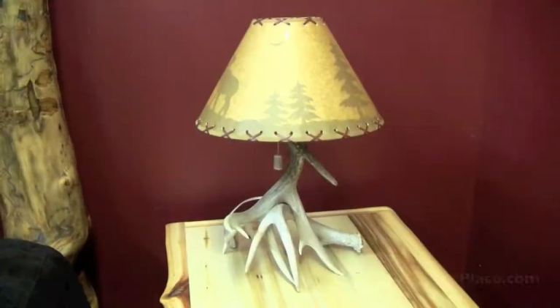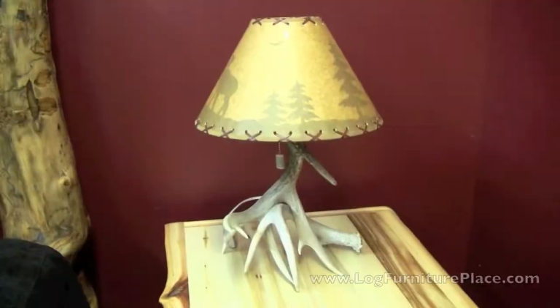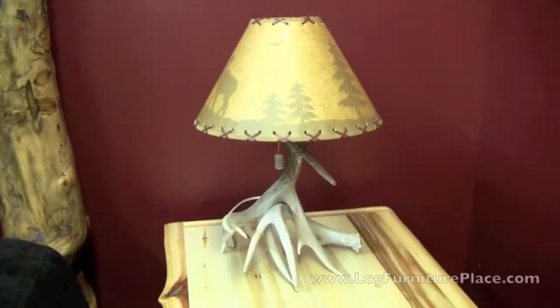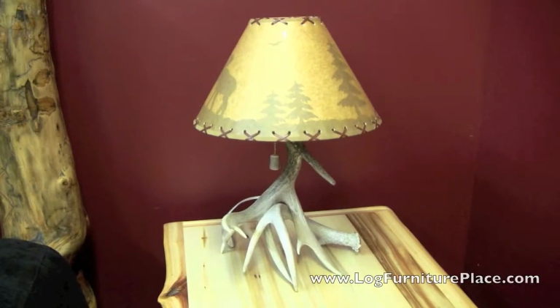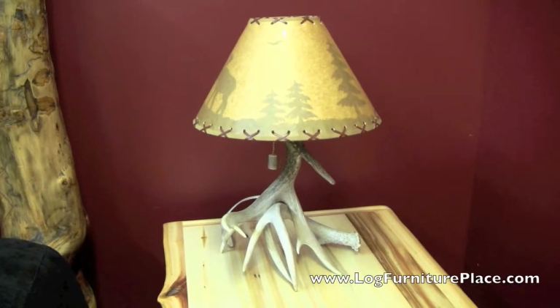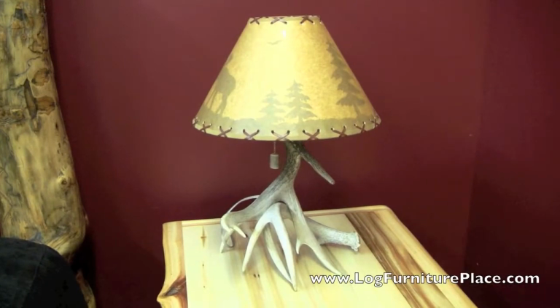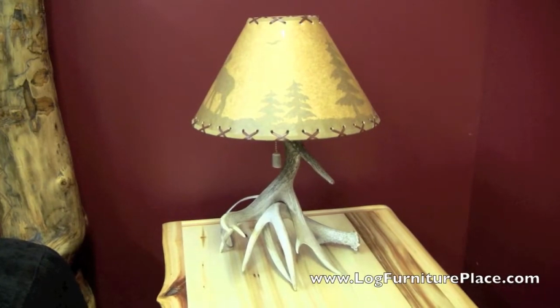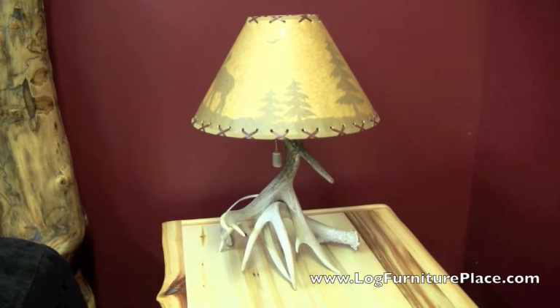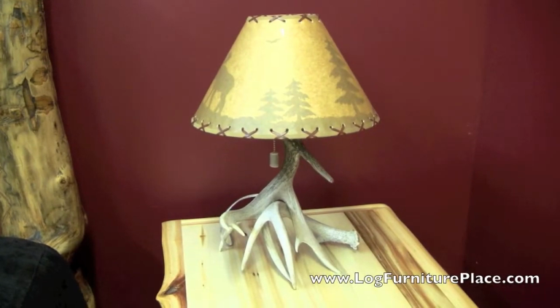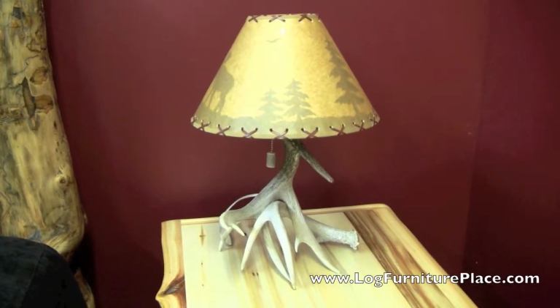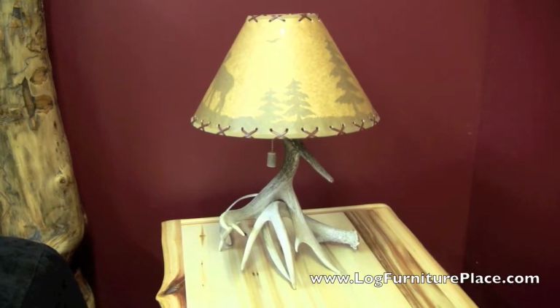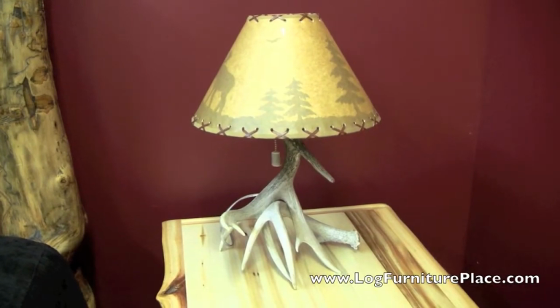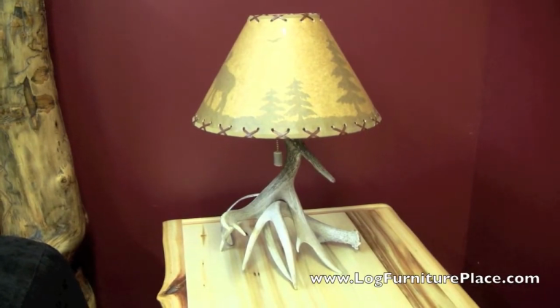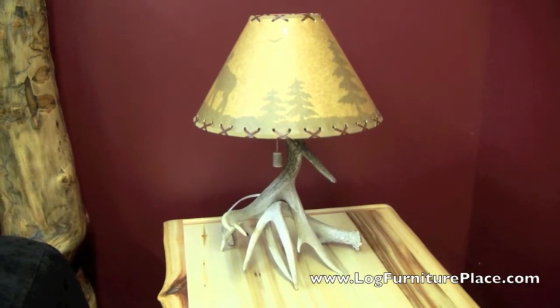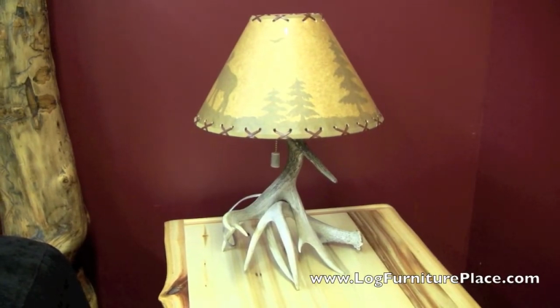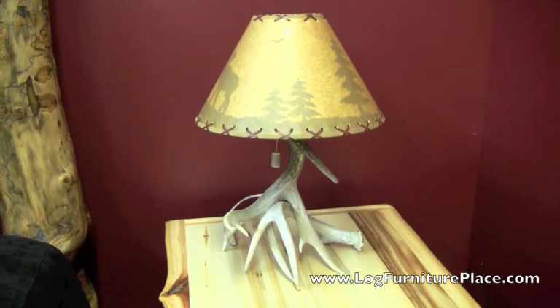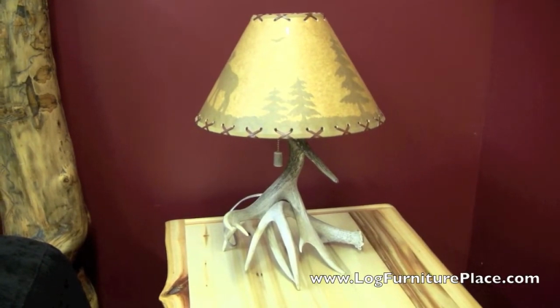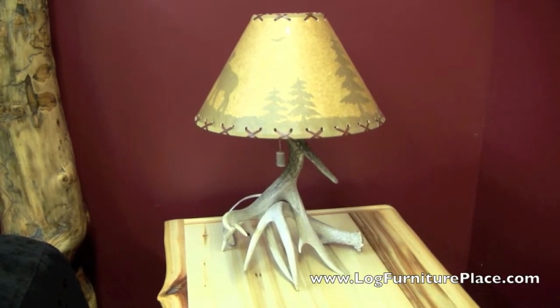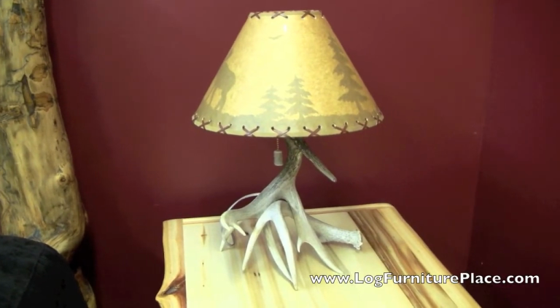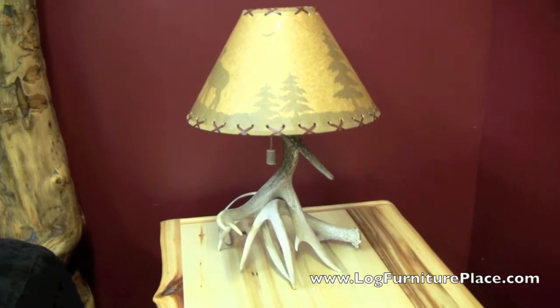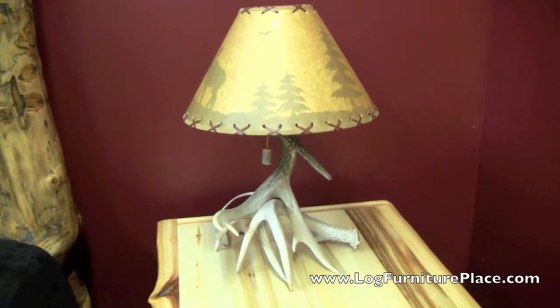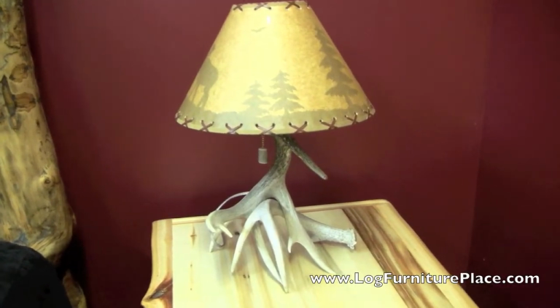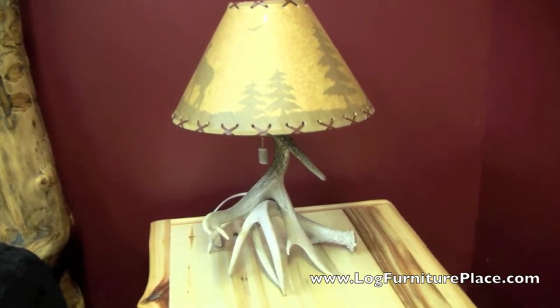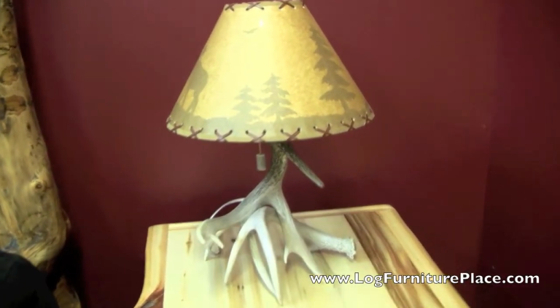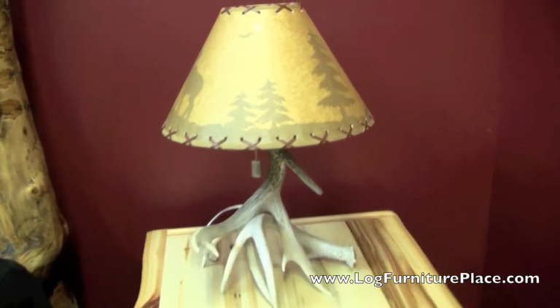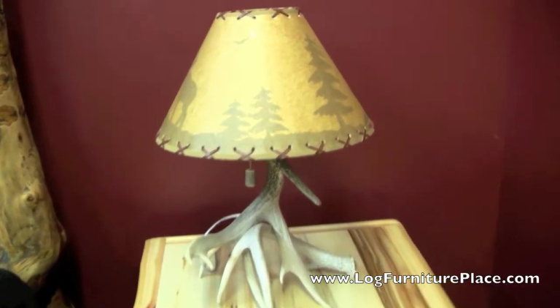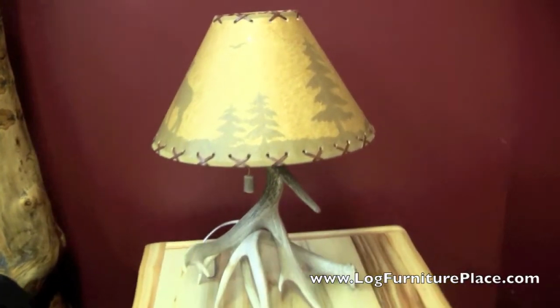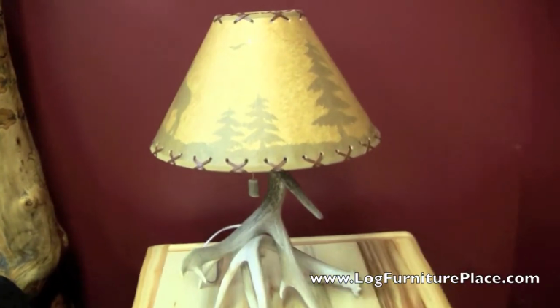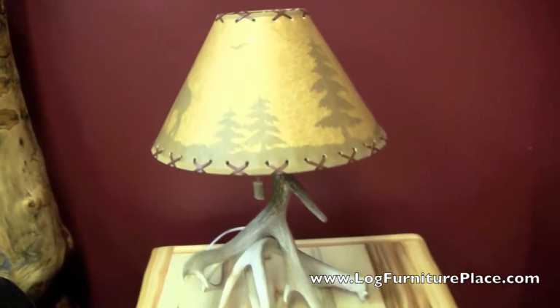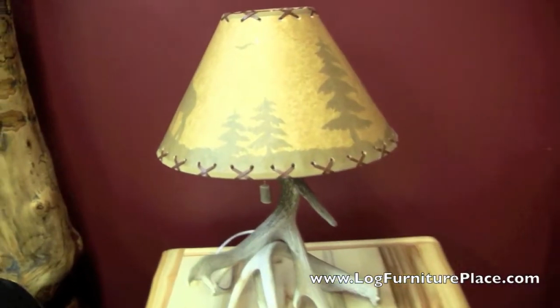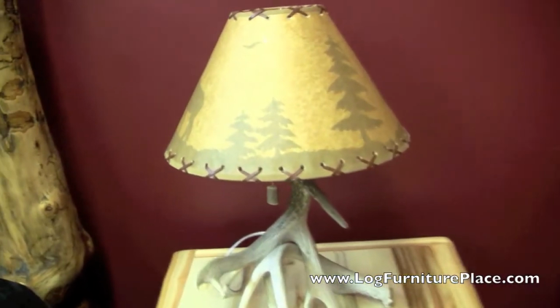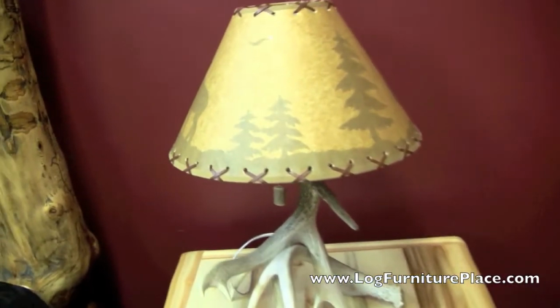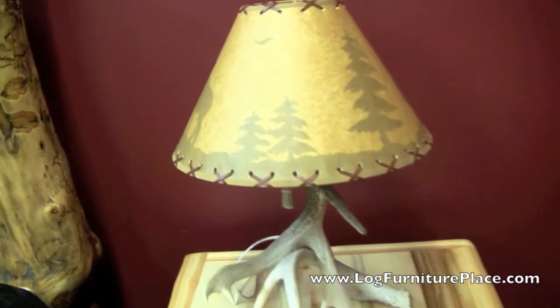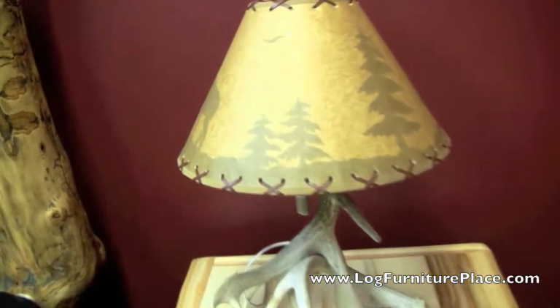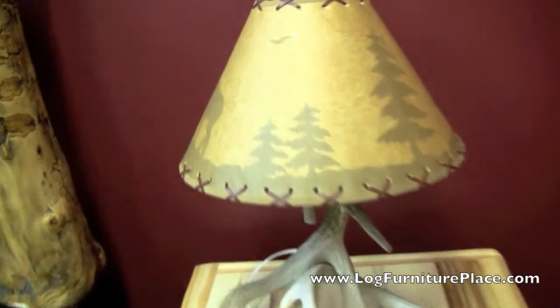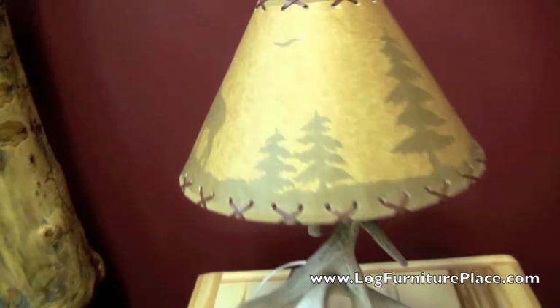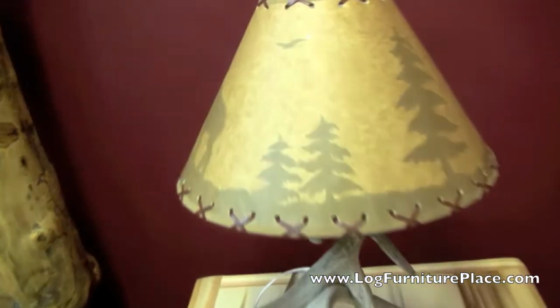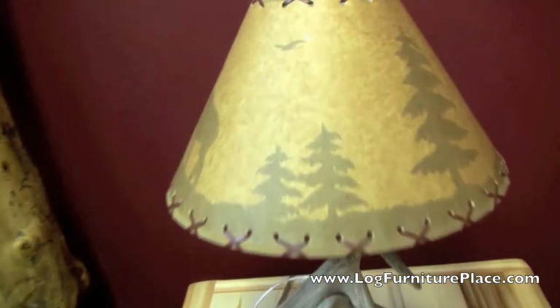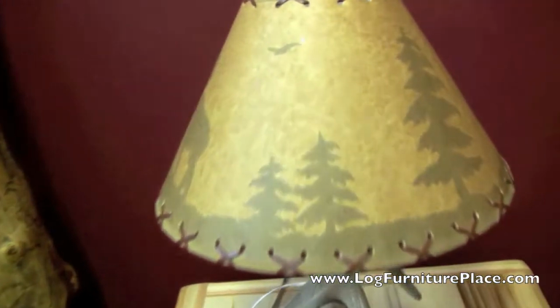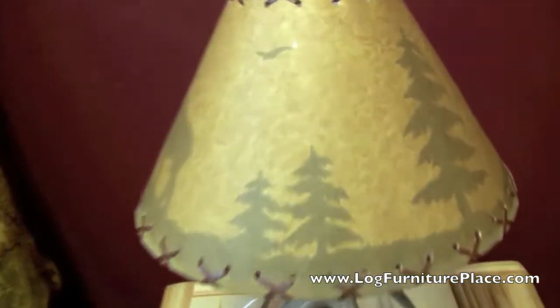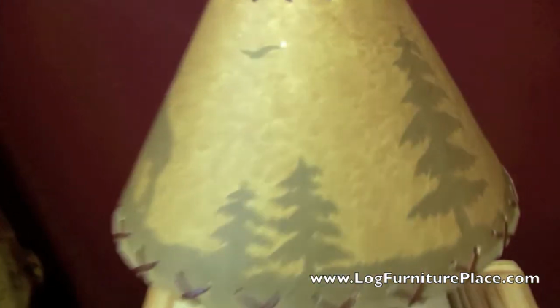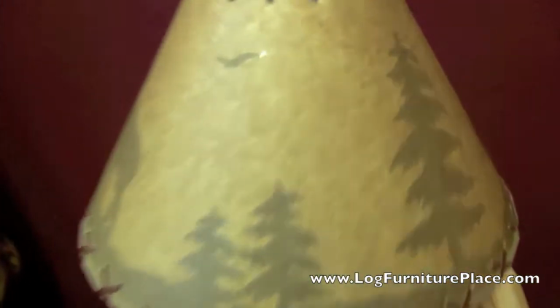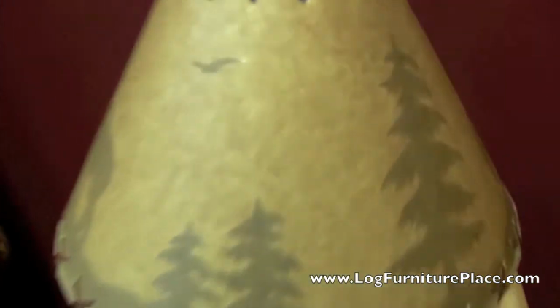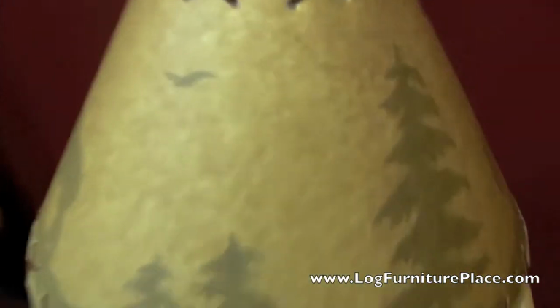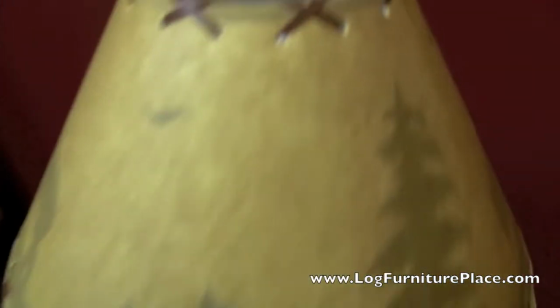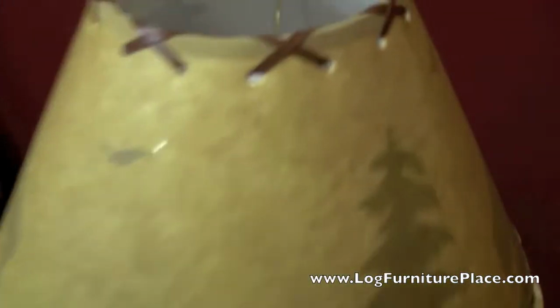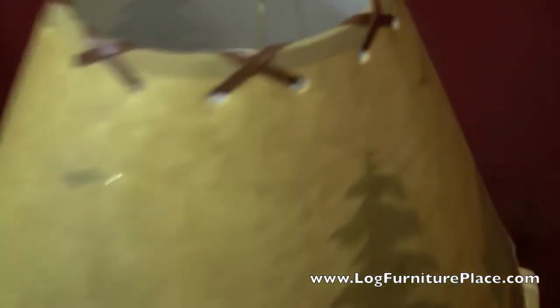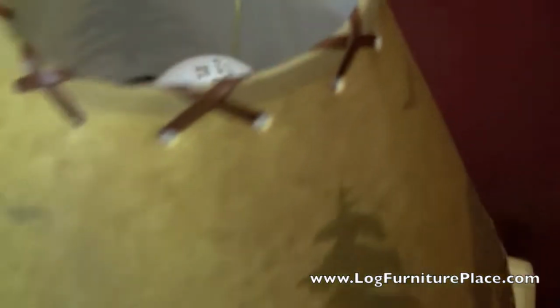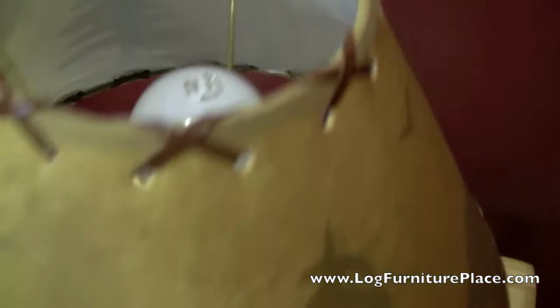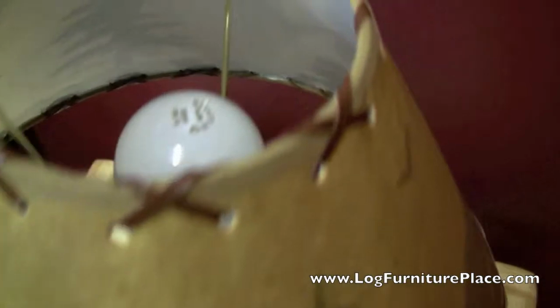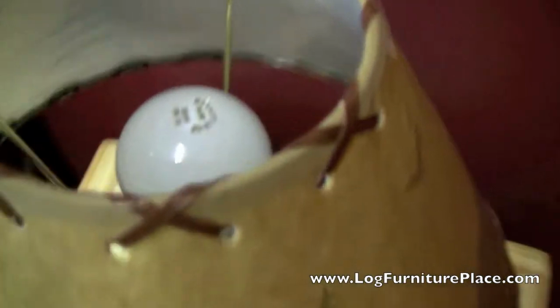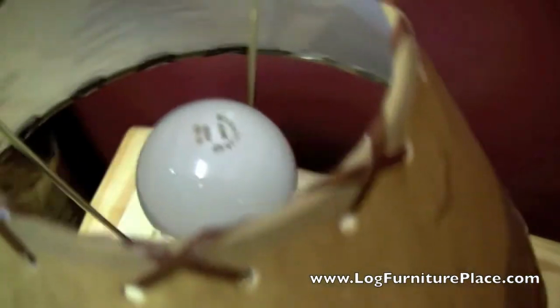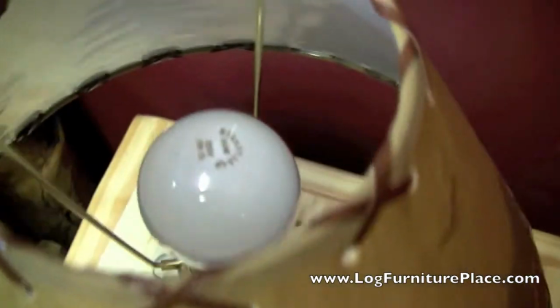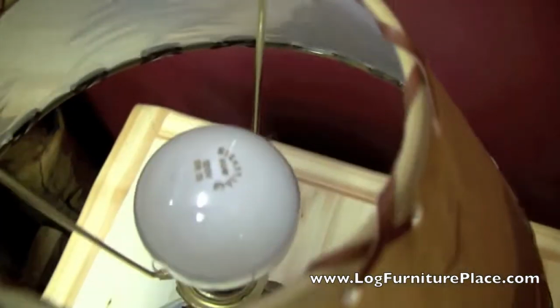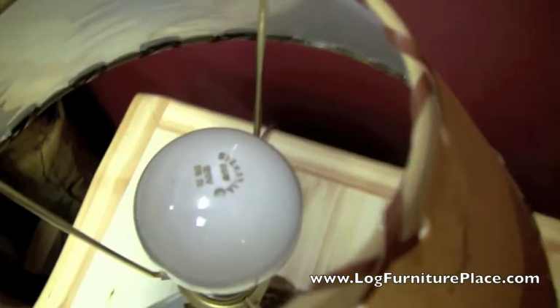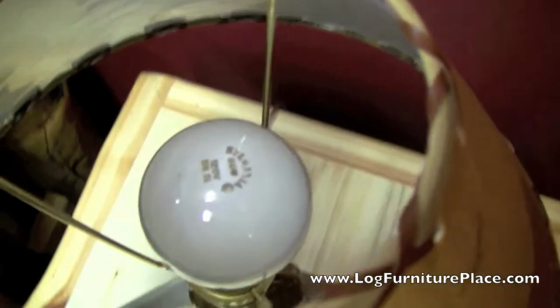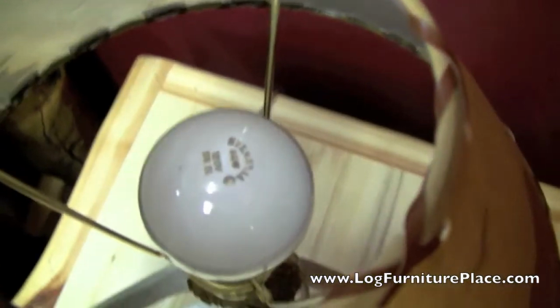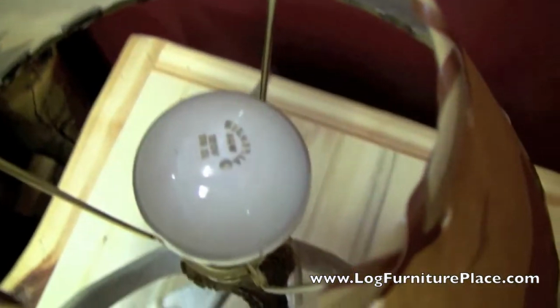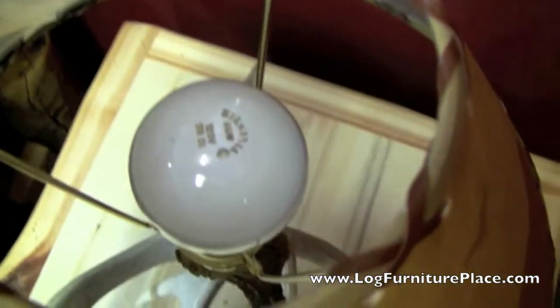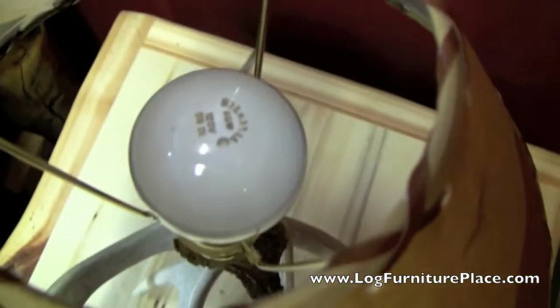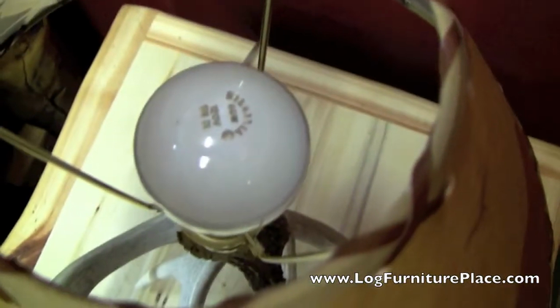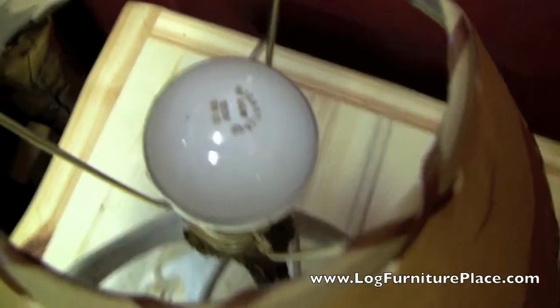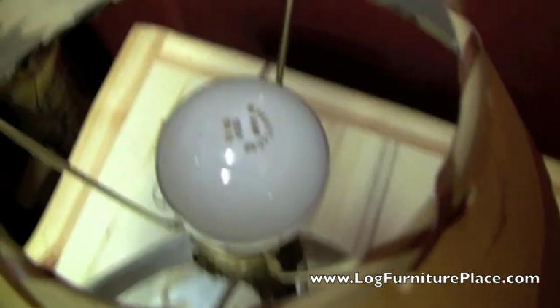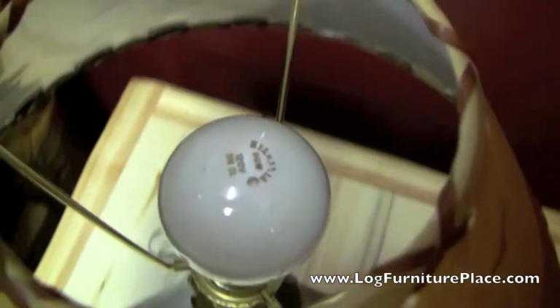Hi, it's Jason with LogFurniturePlace.com. Today we're going to take a look at our double whitetail deer antler table lamp.